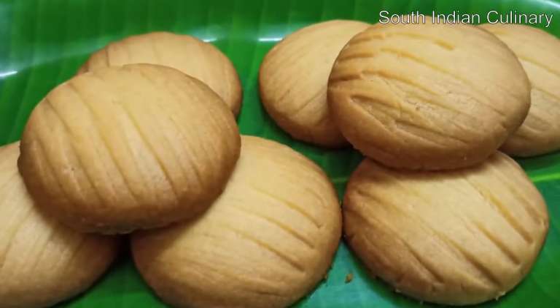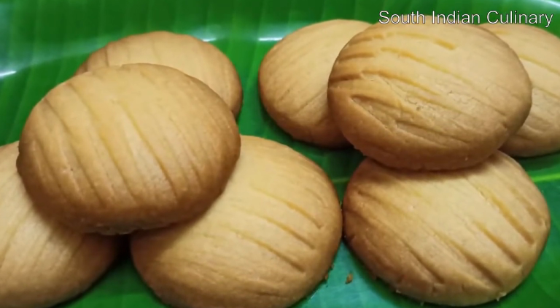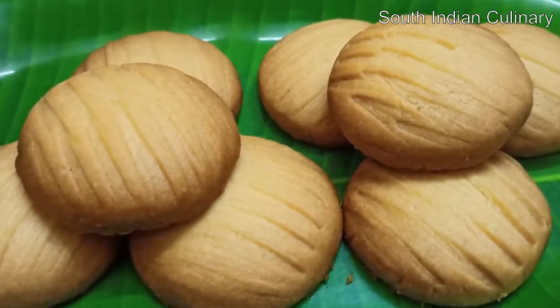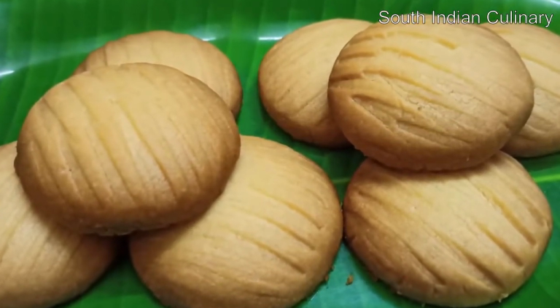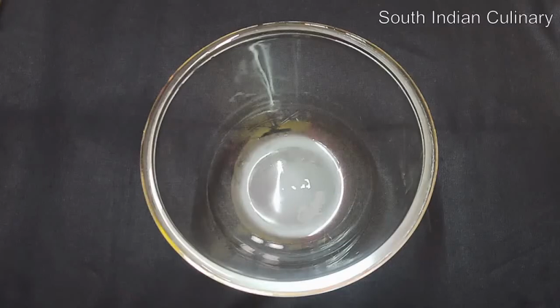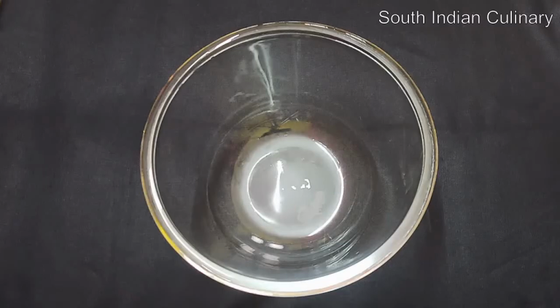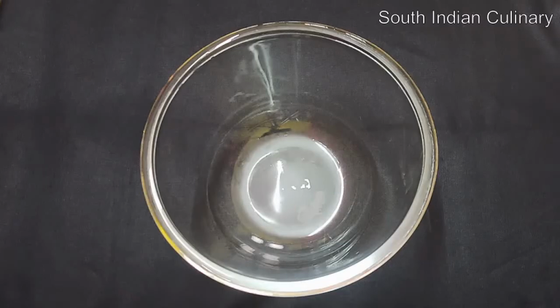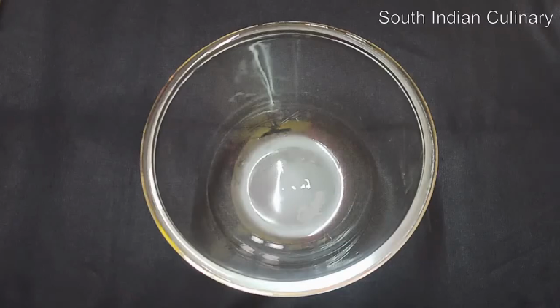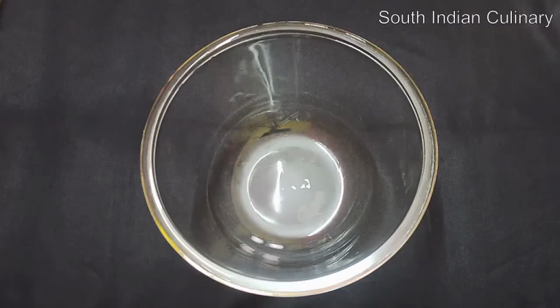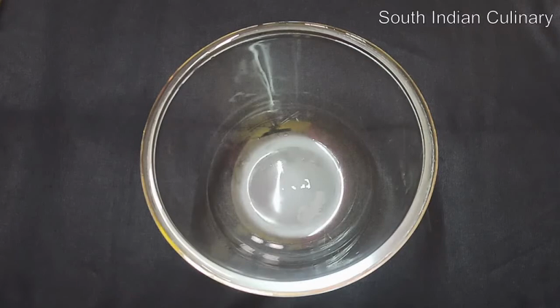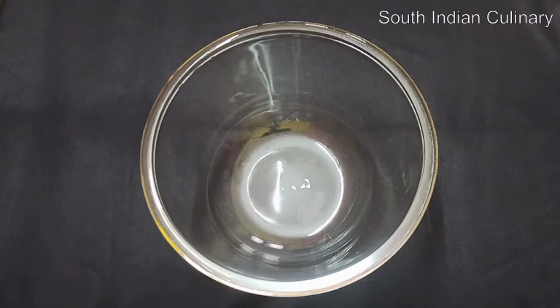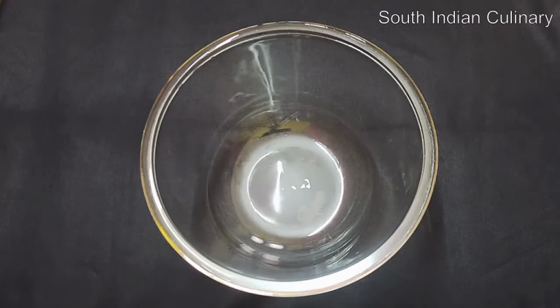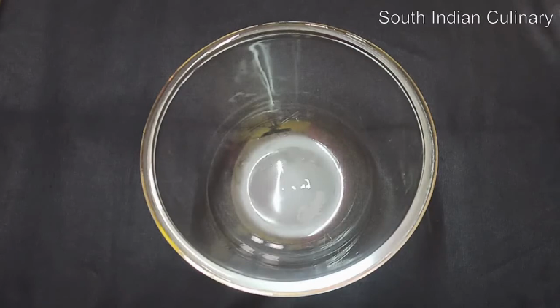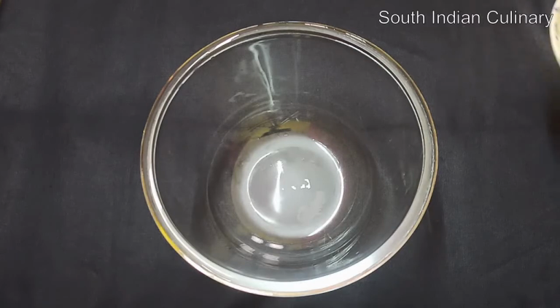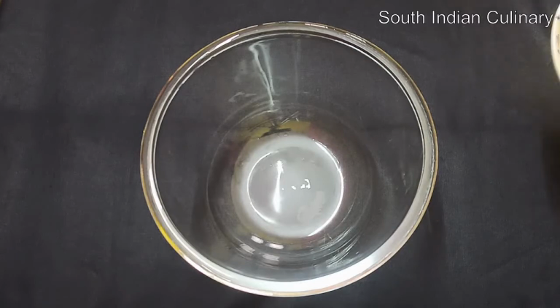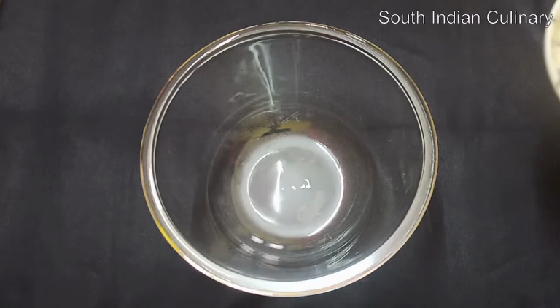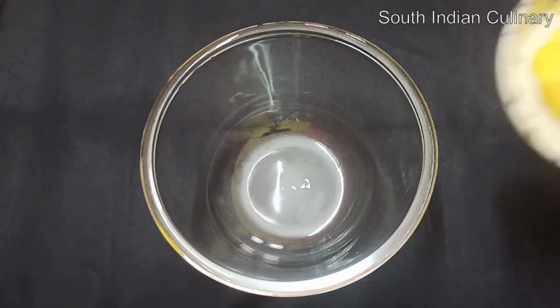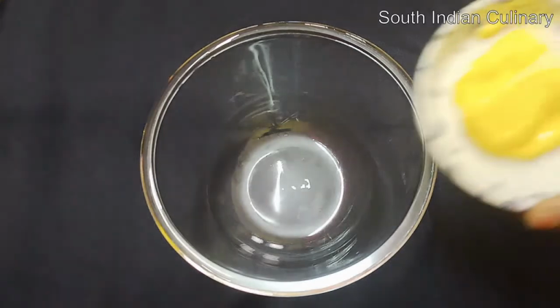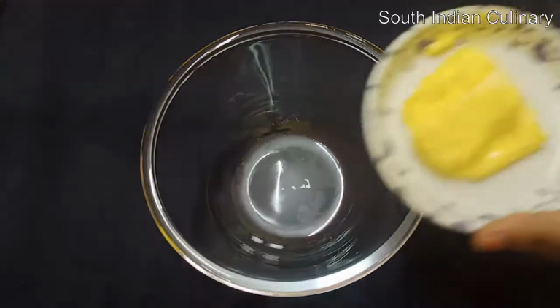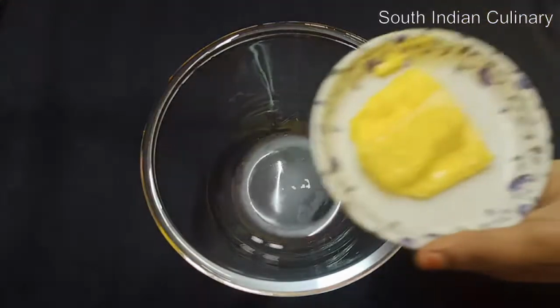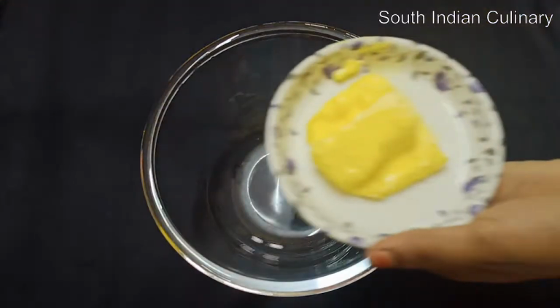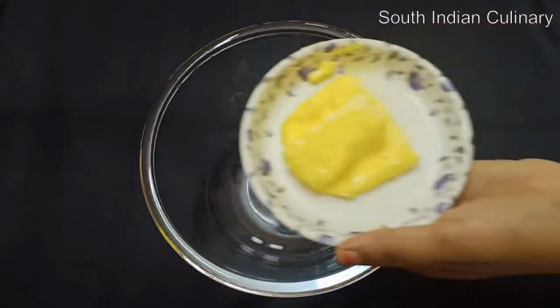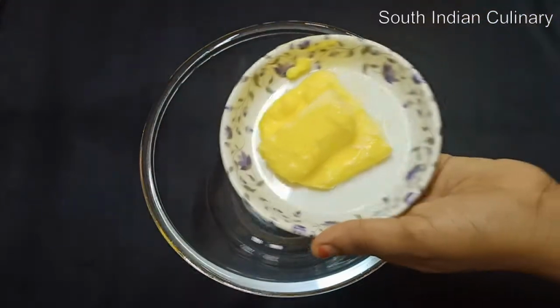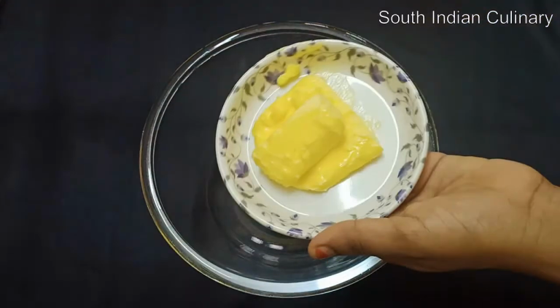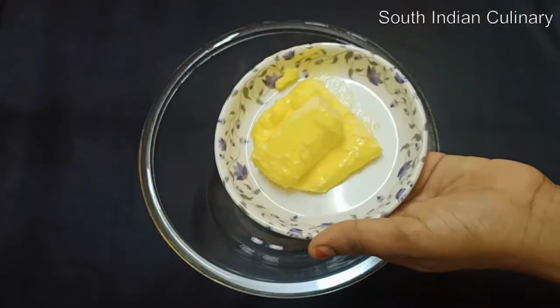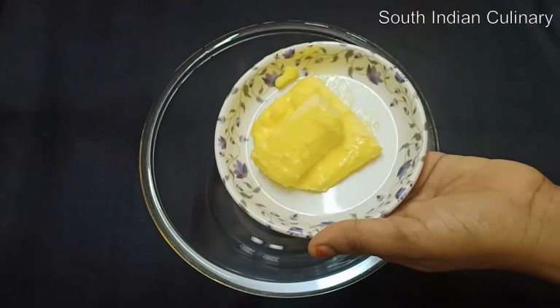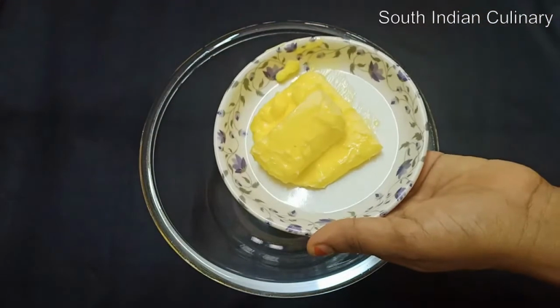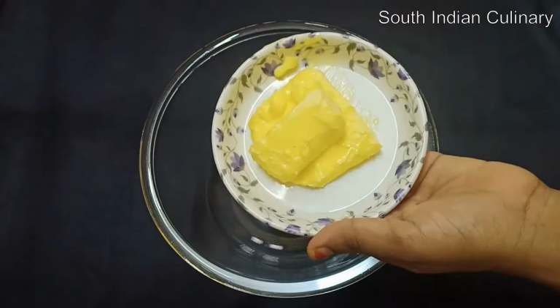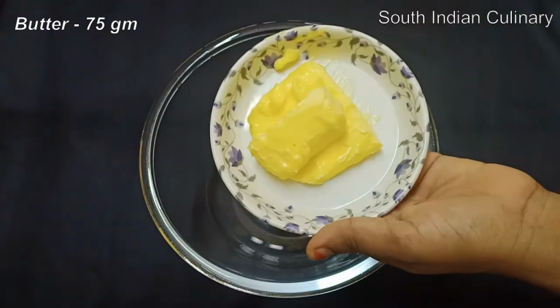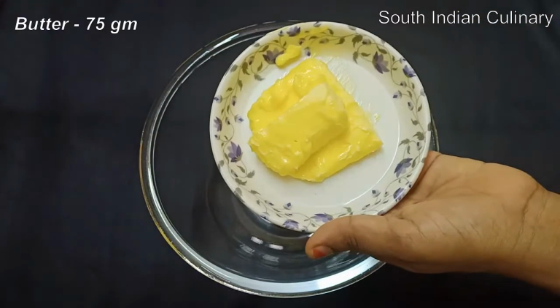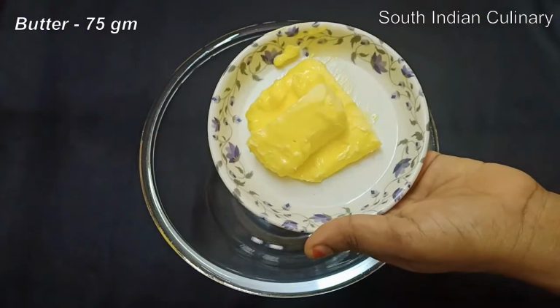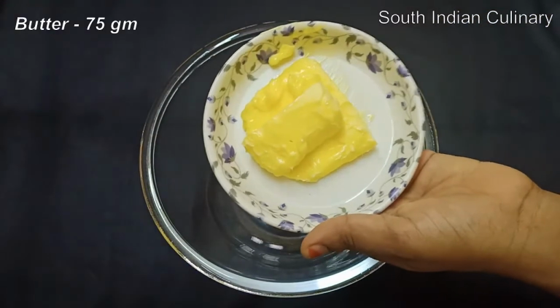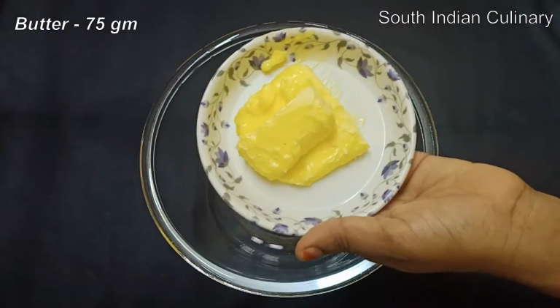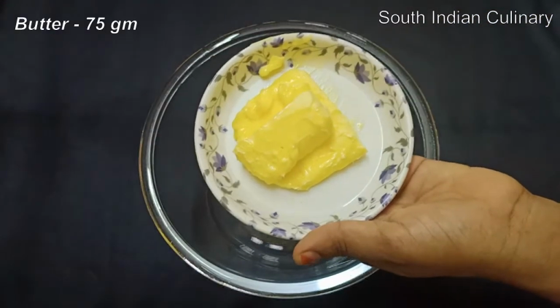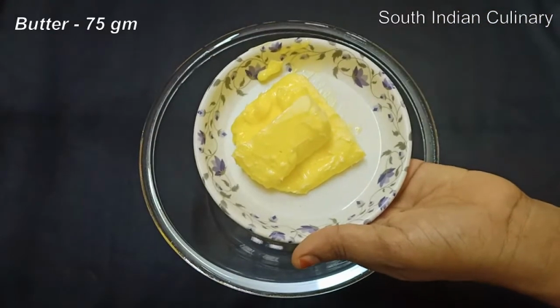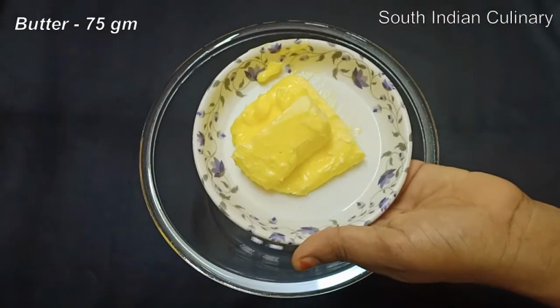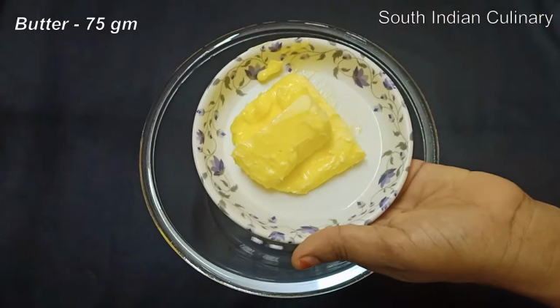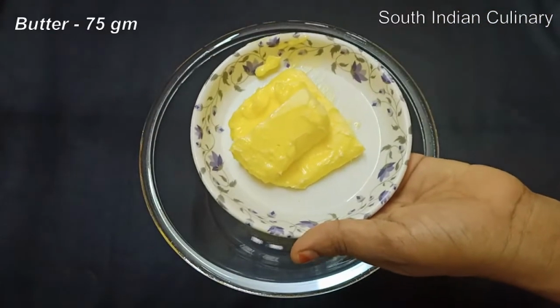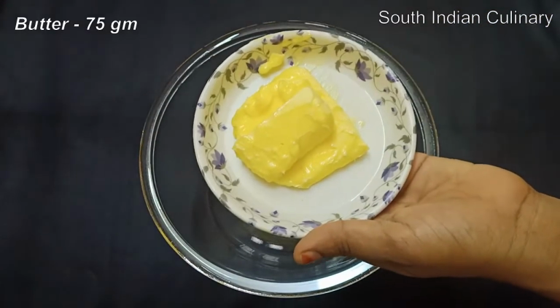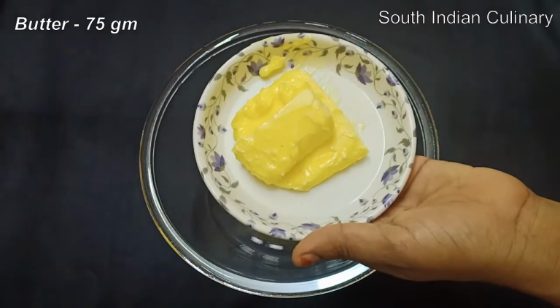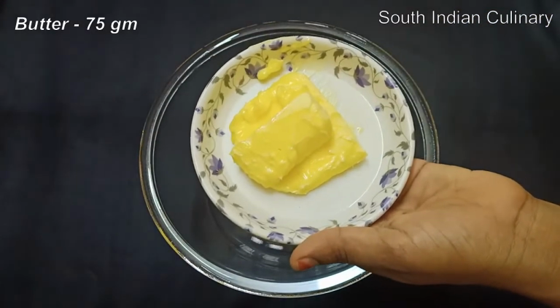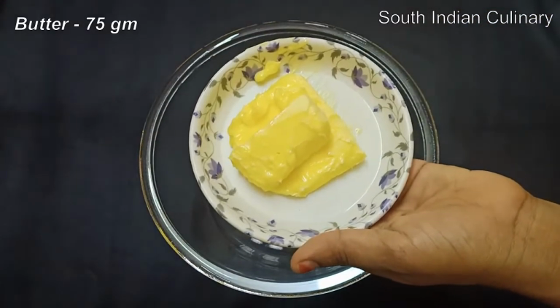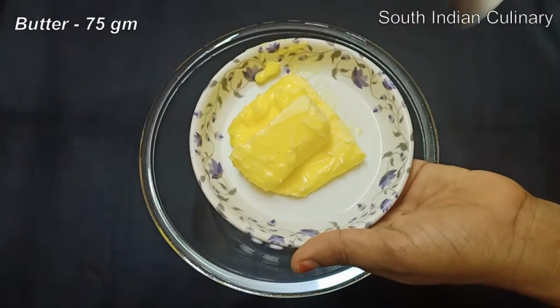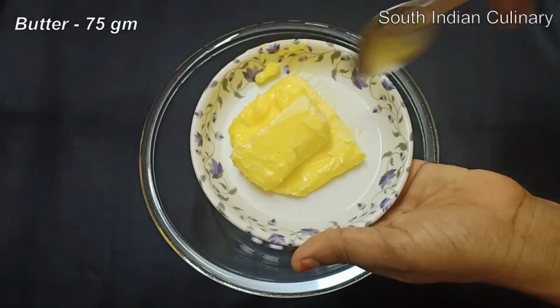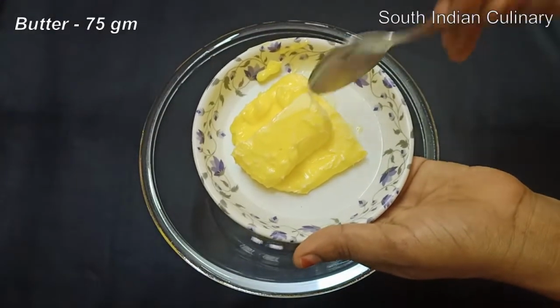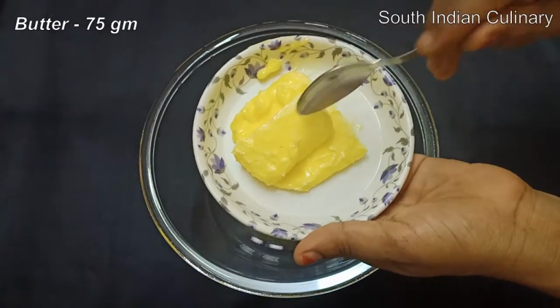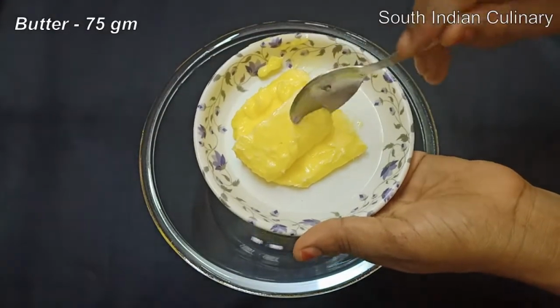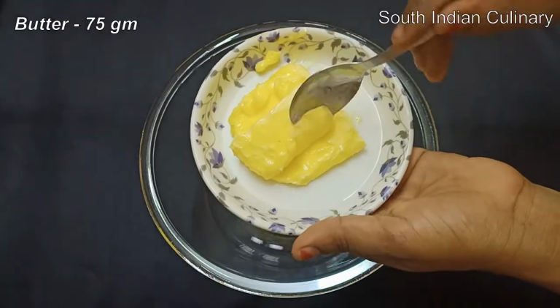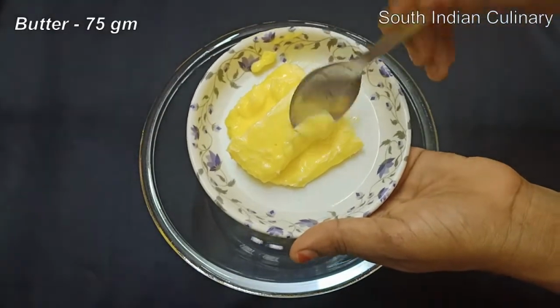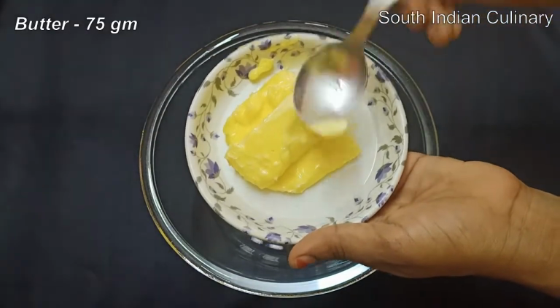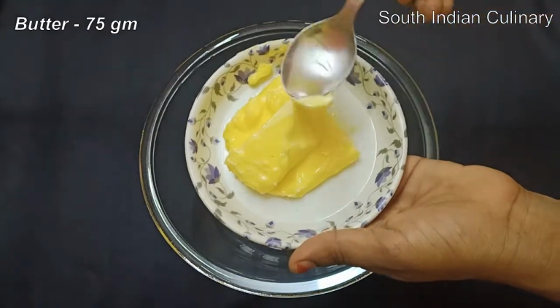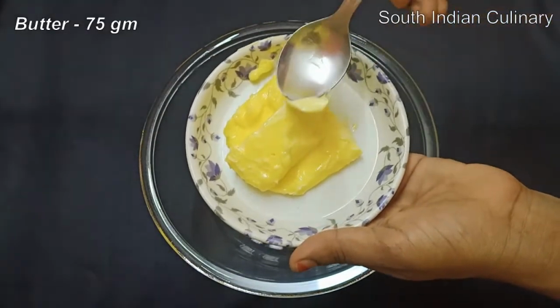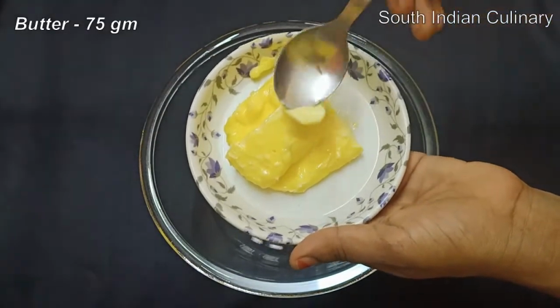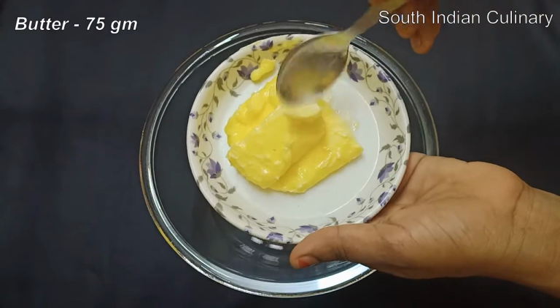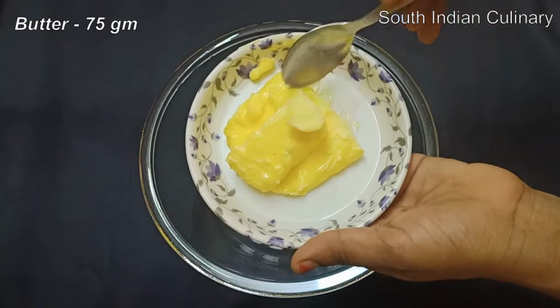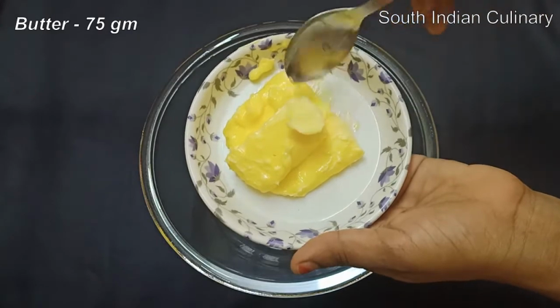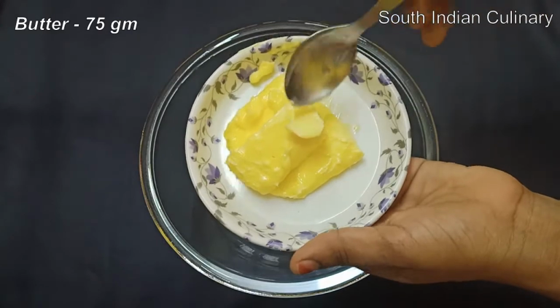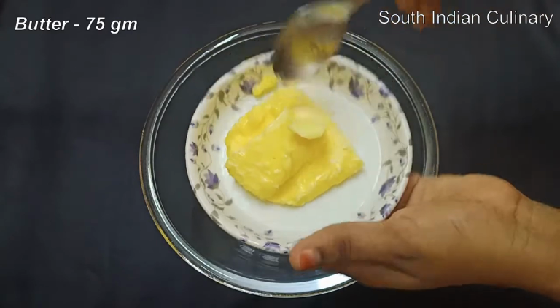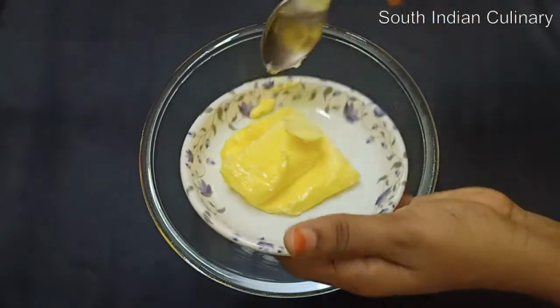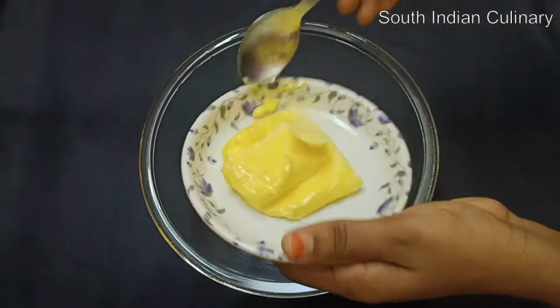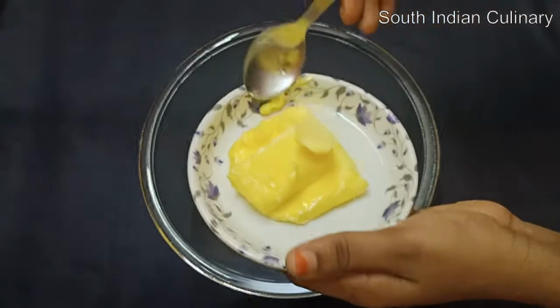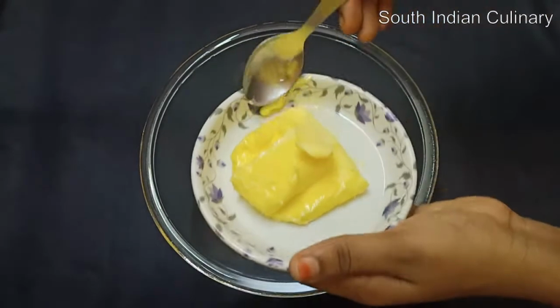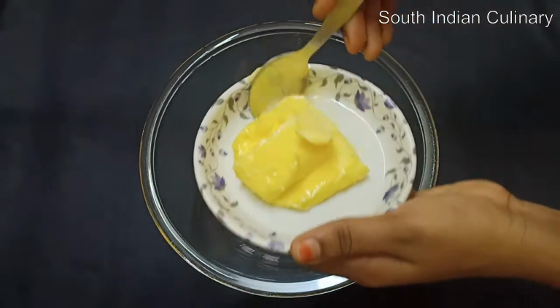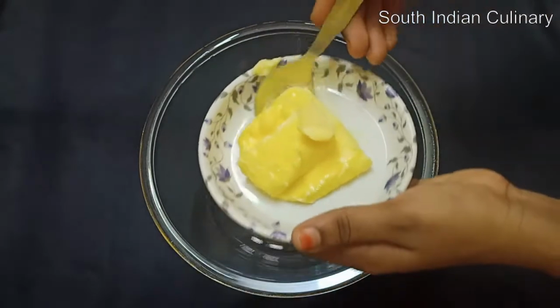I am going to add 75g butter. I am going to add the butter at room temperature.